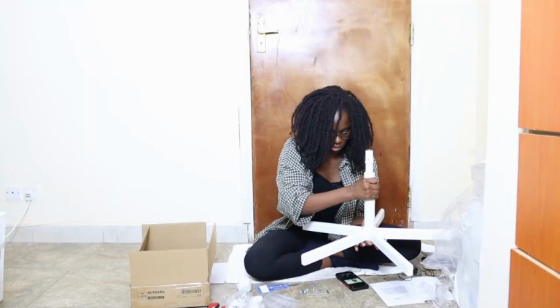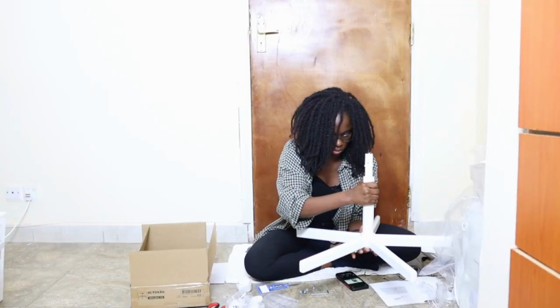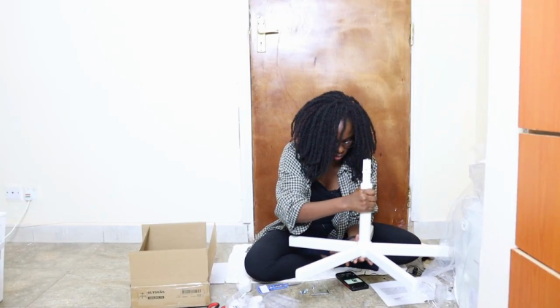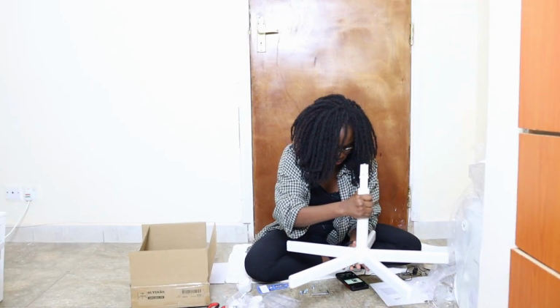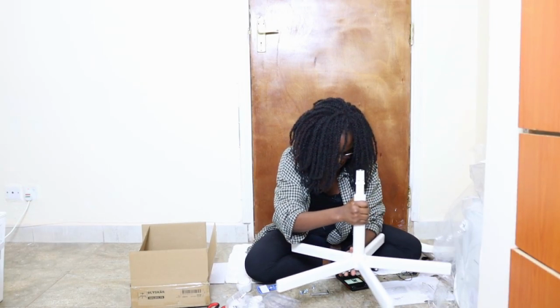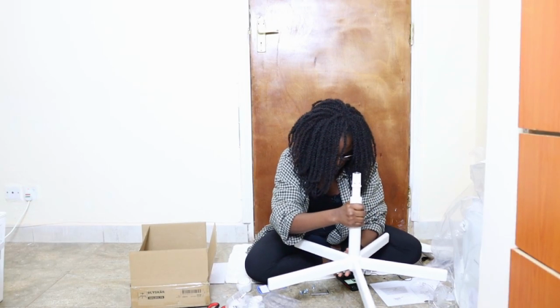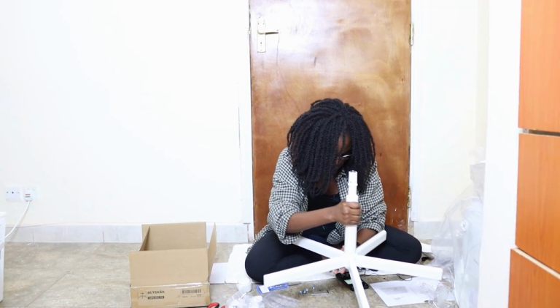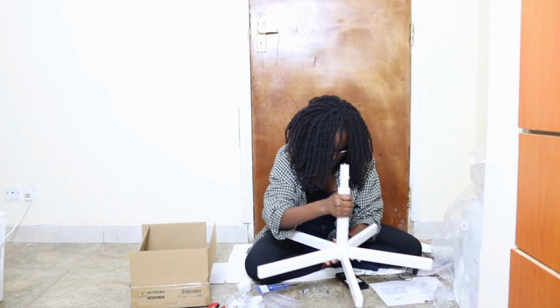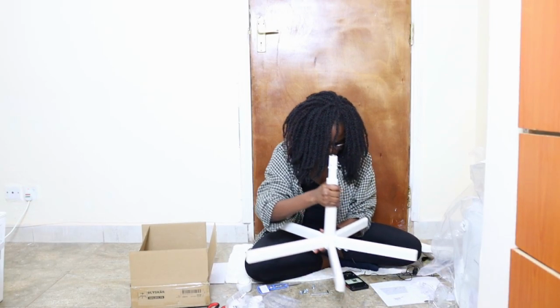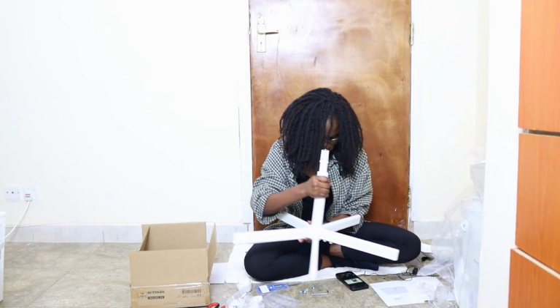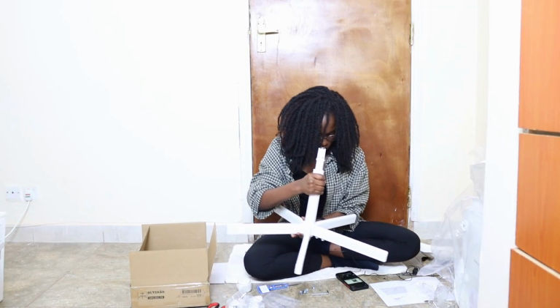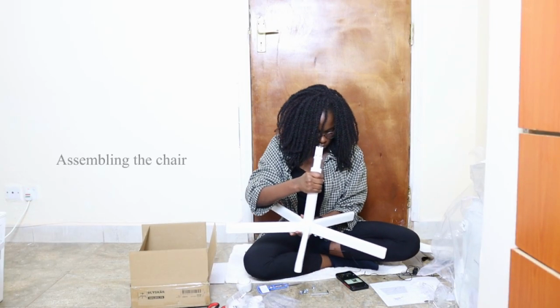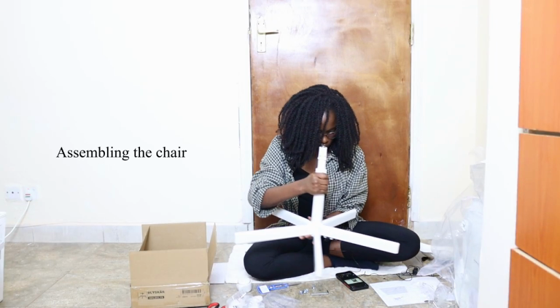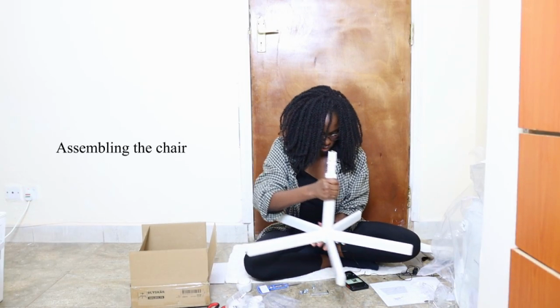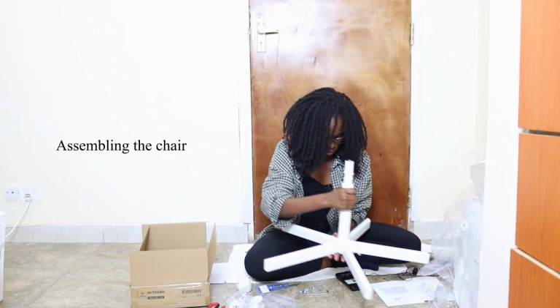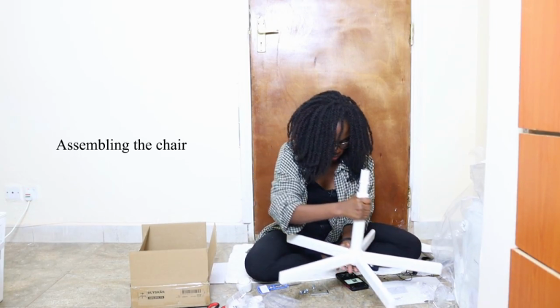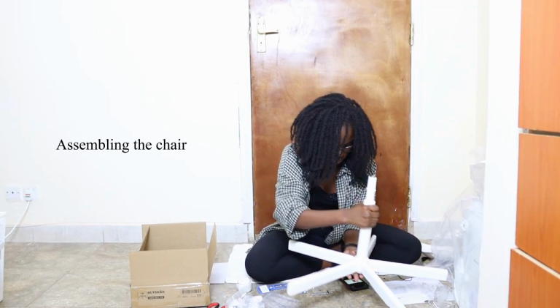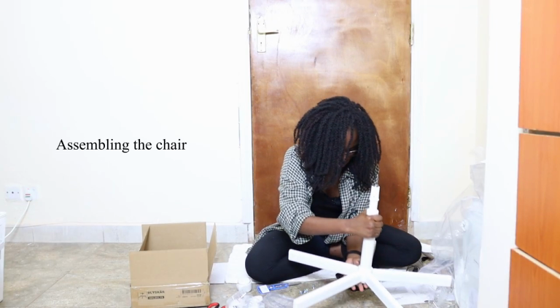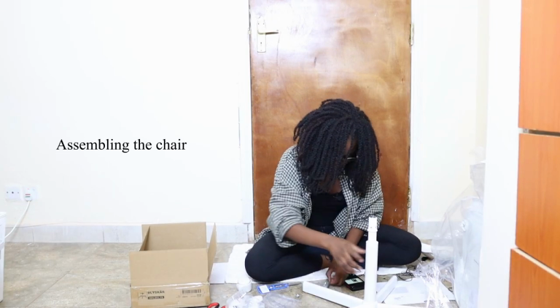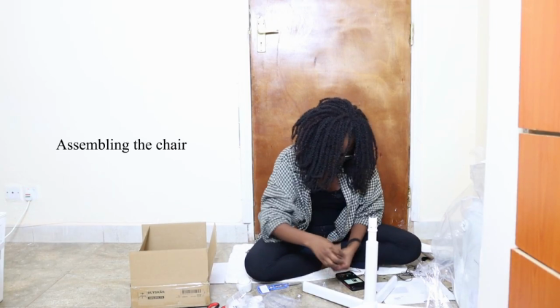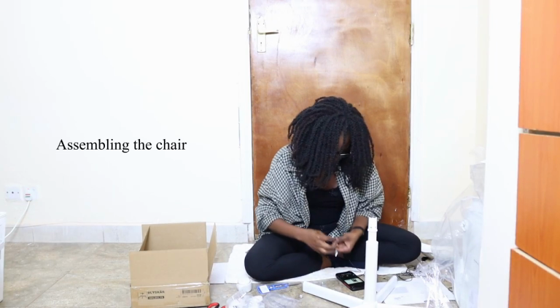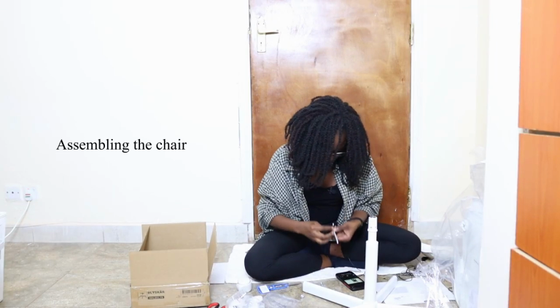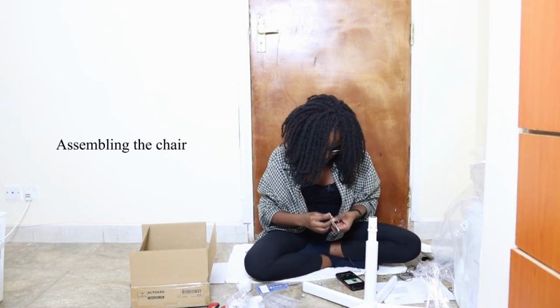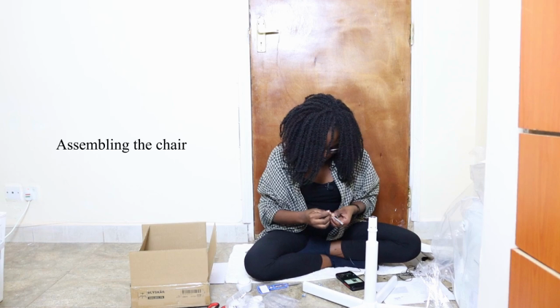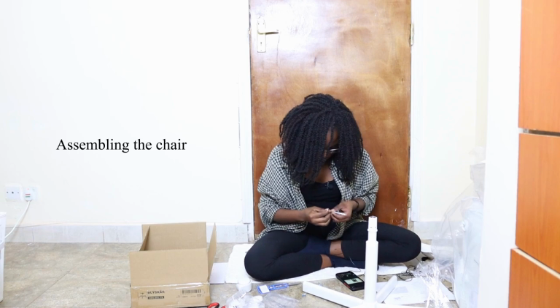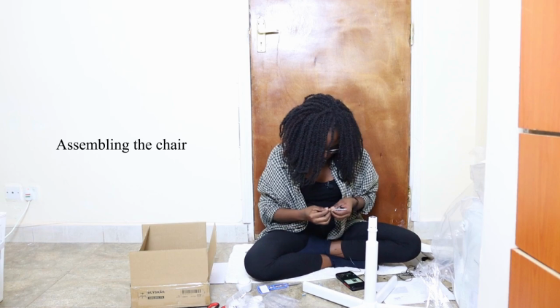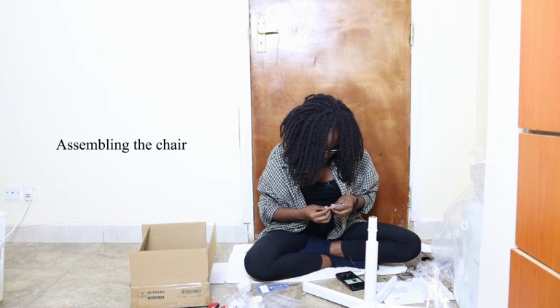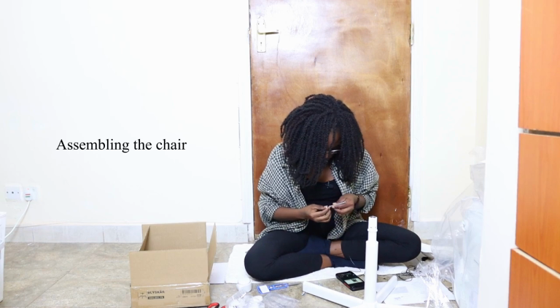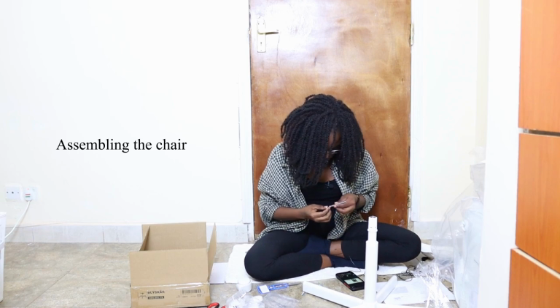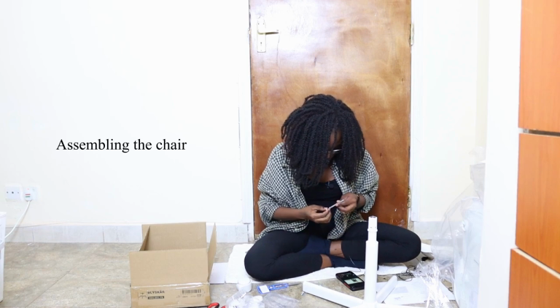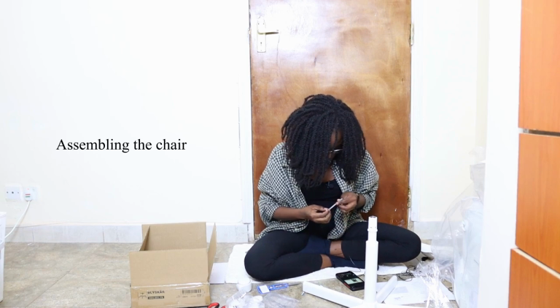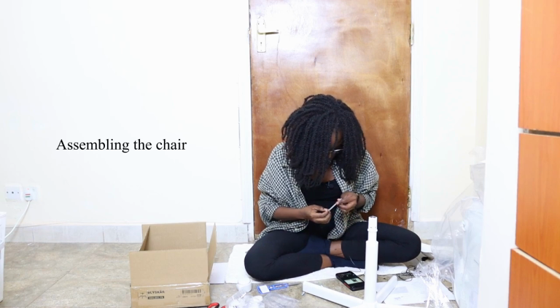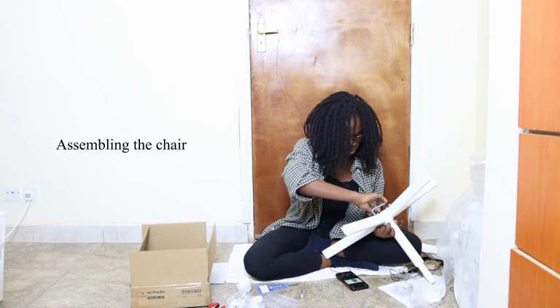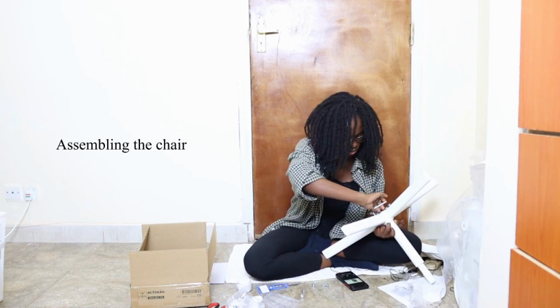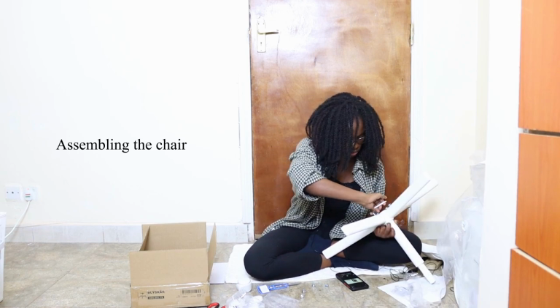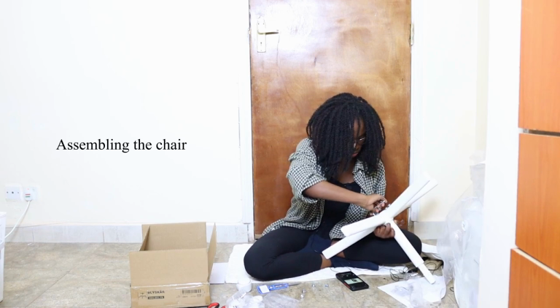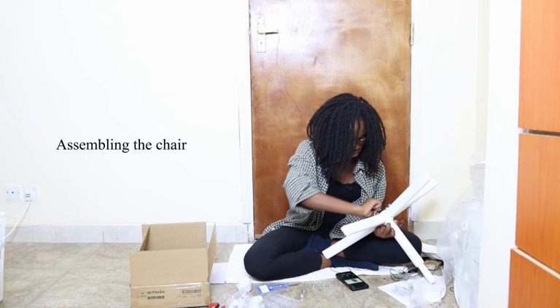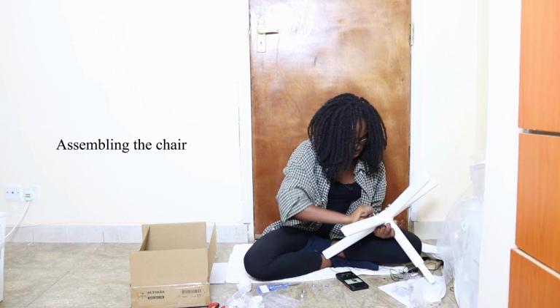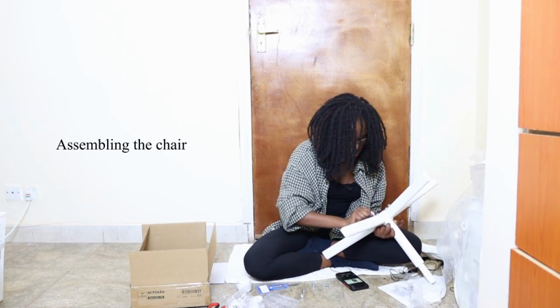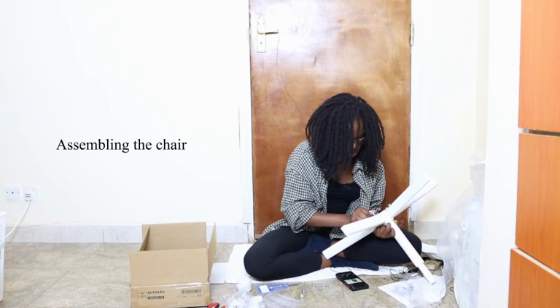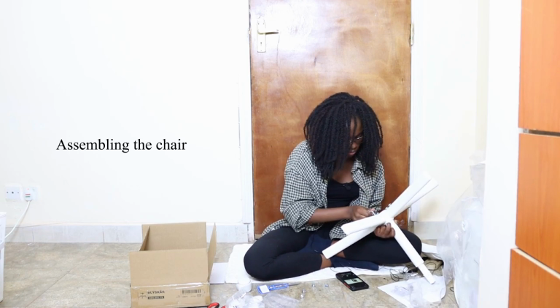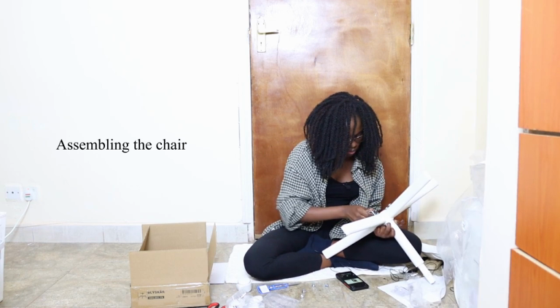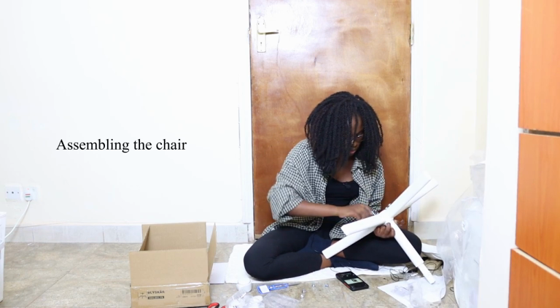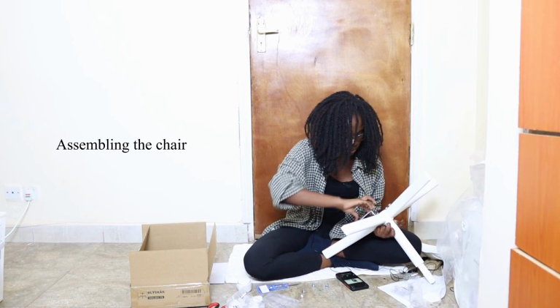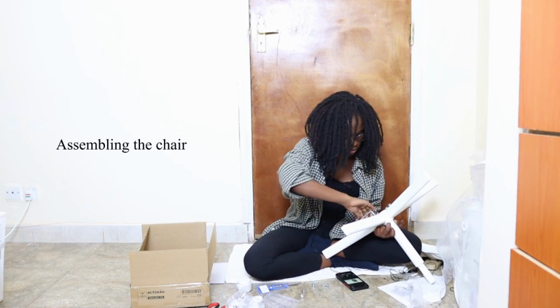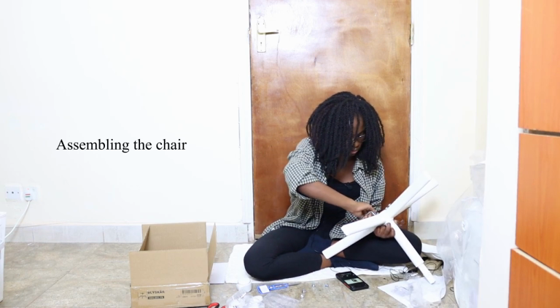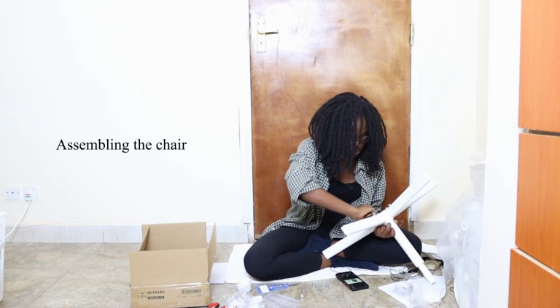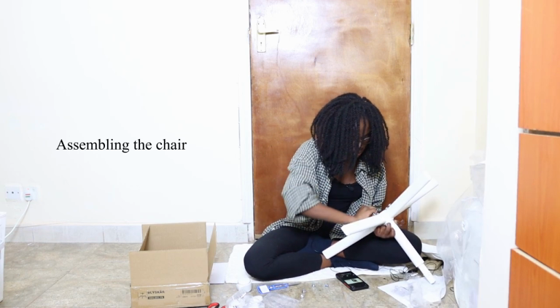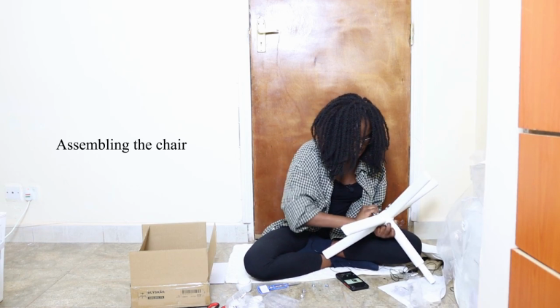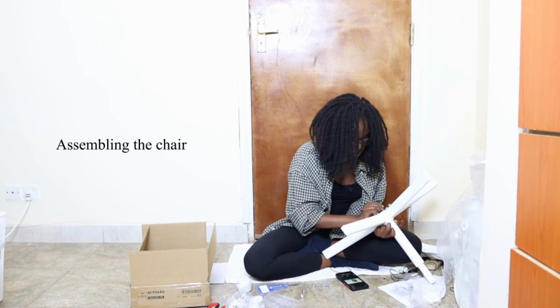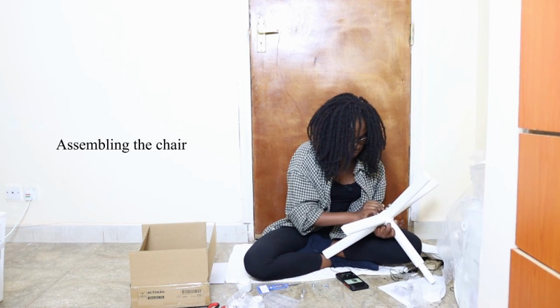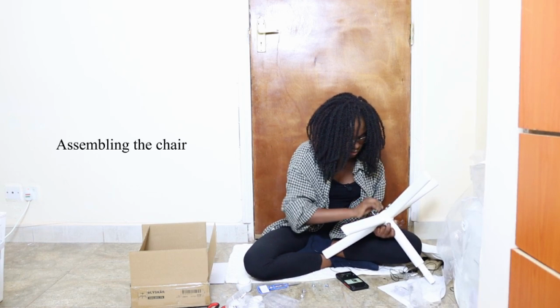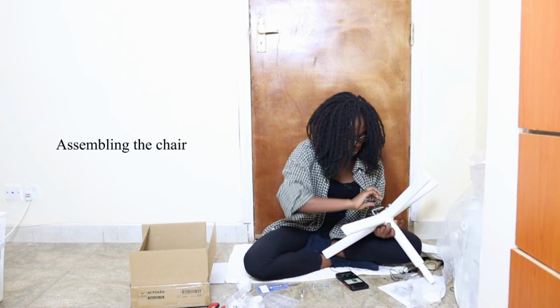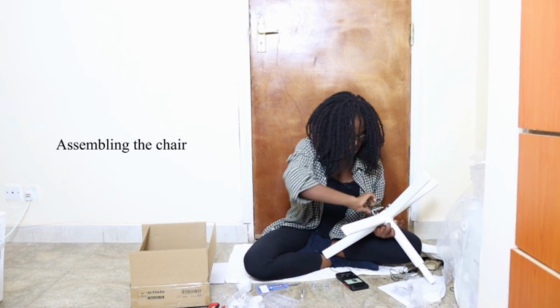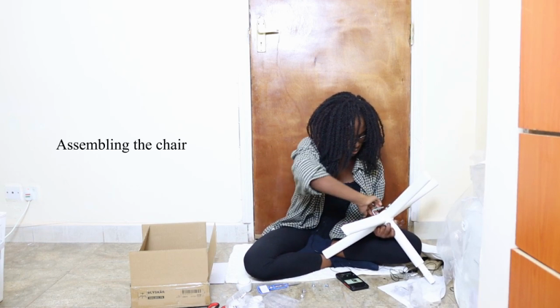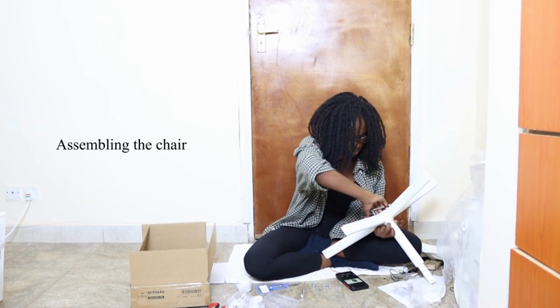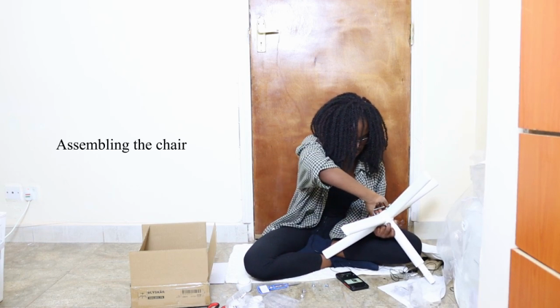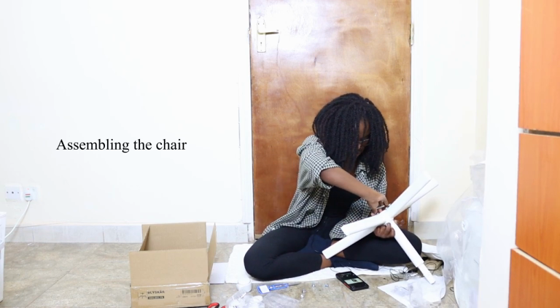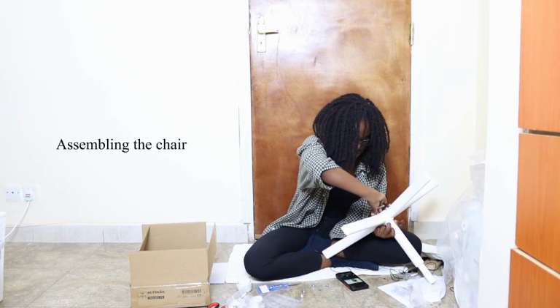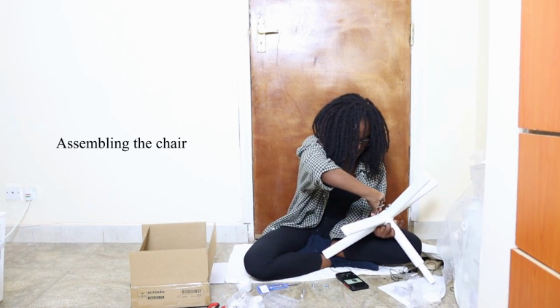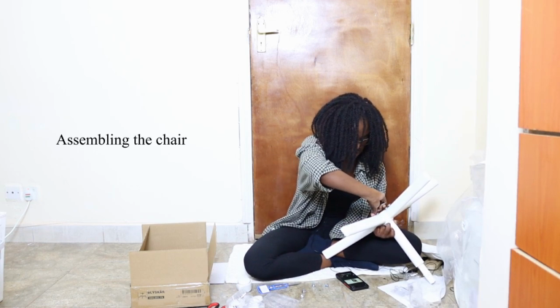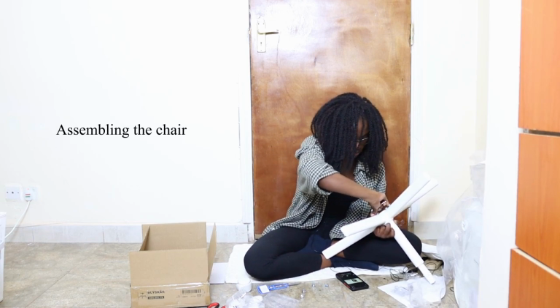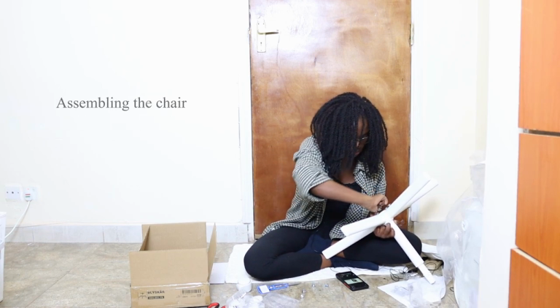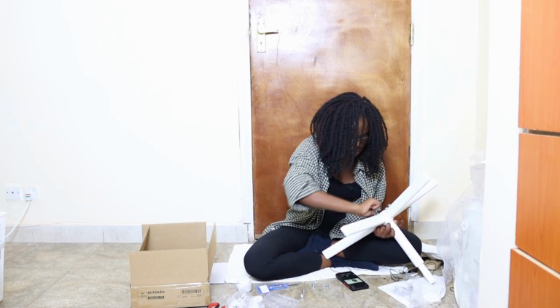I would have actually ordered a desk as well, but the shipping costs more than the actual items. It's just sad.